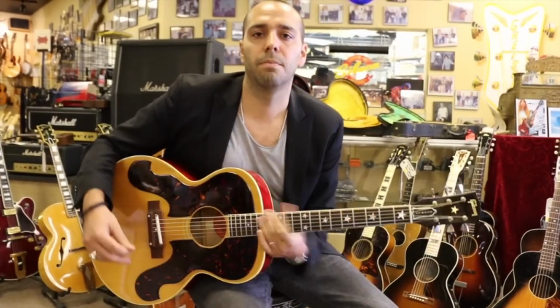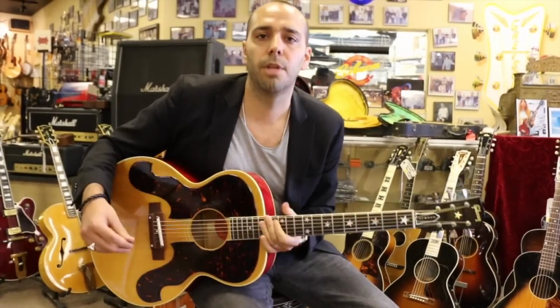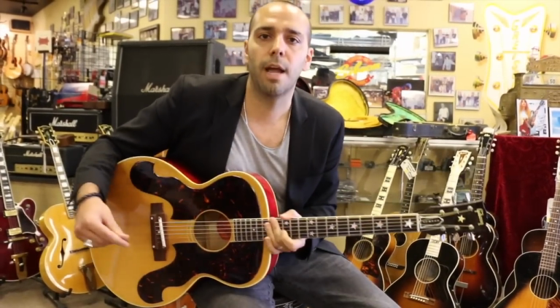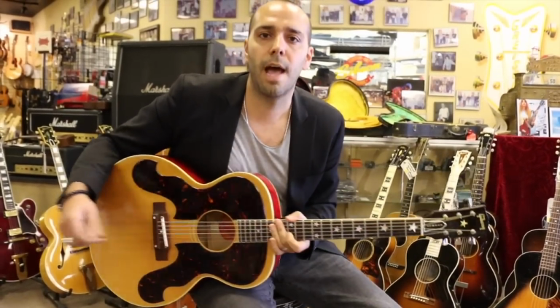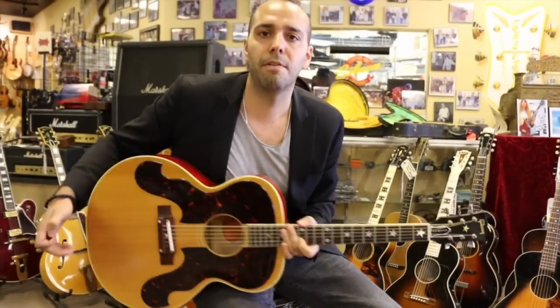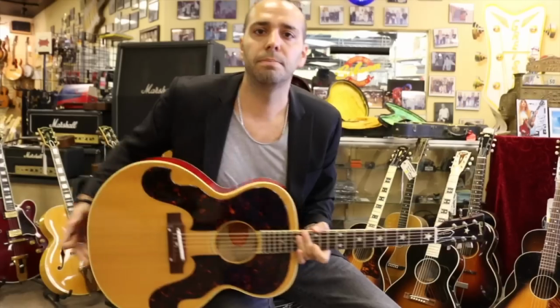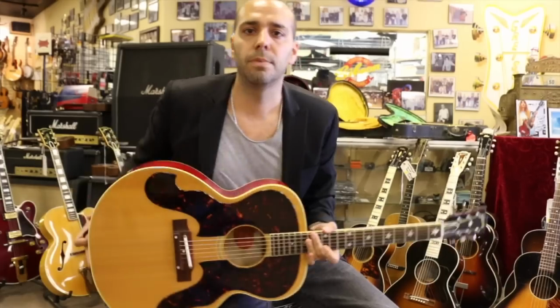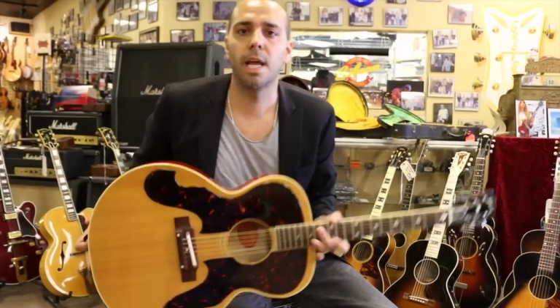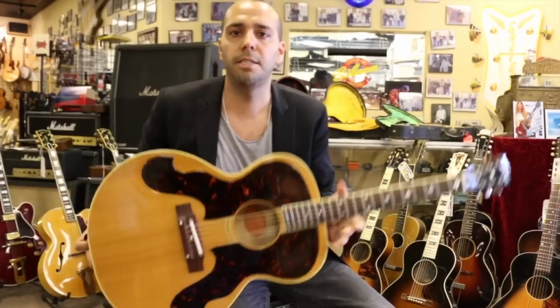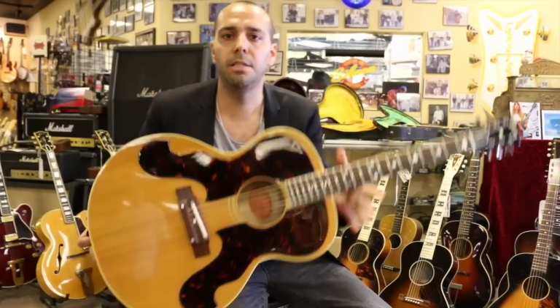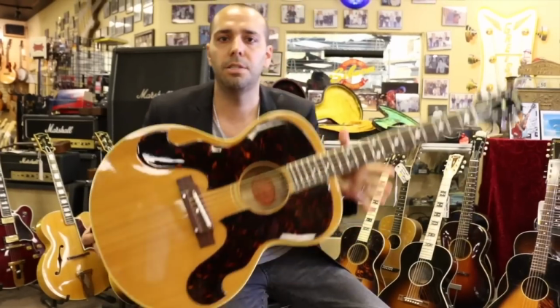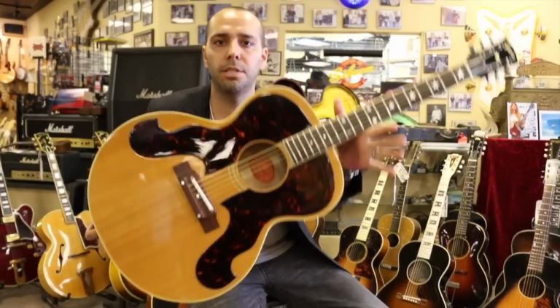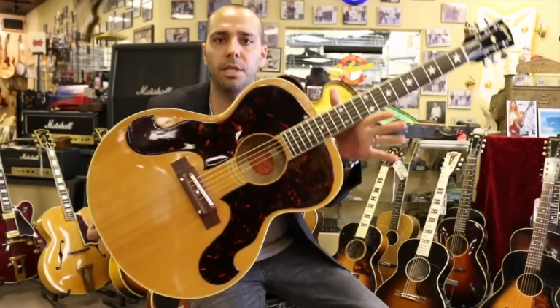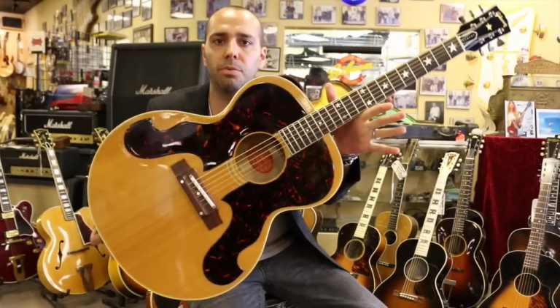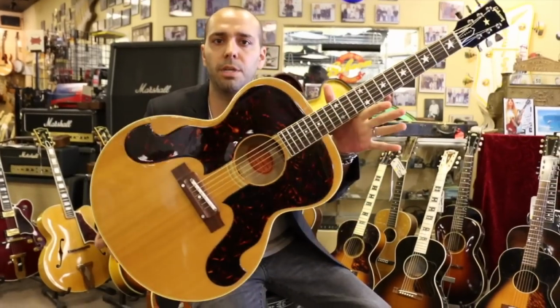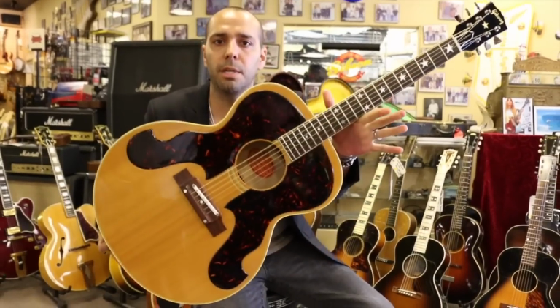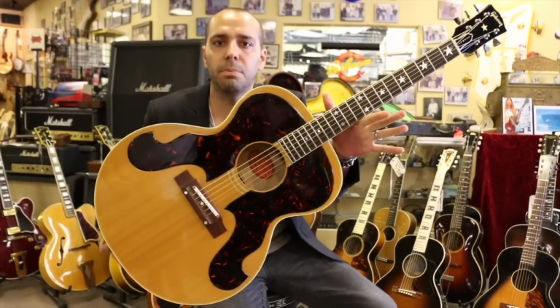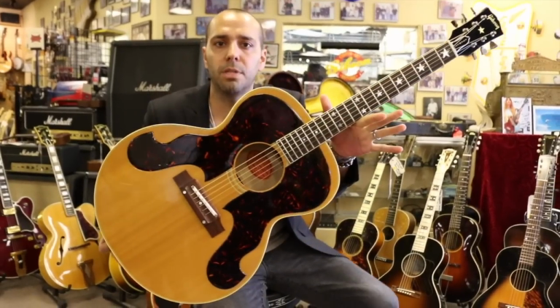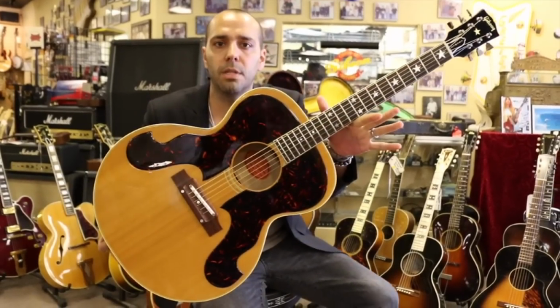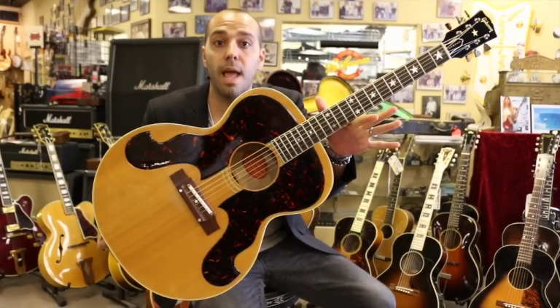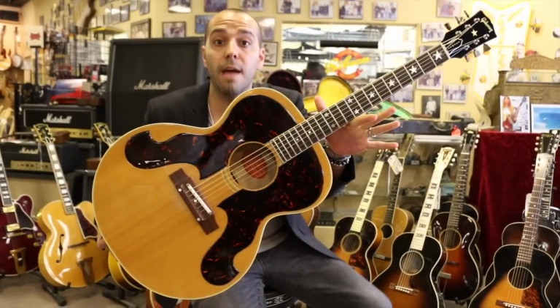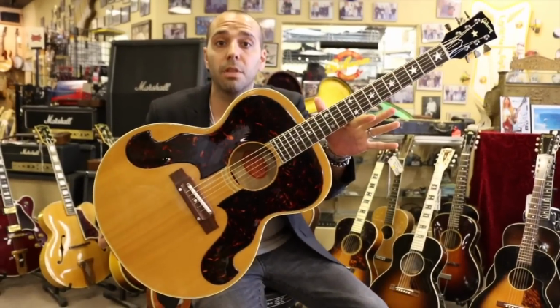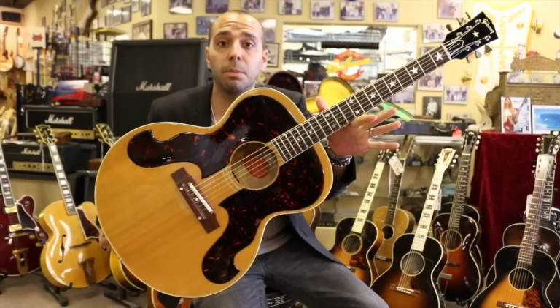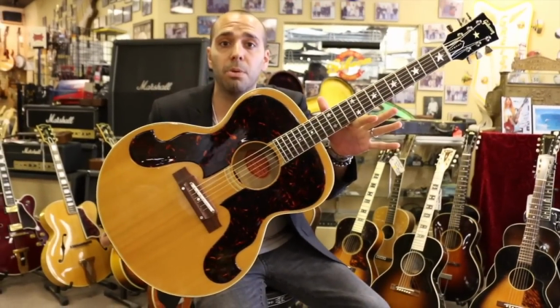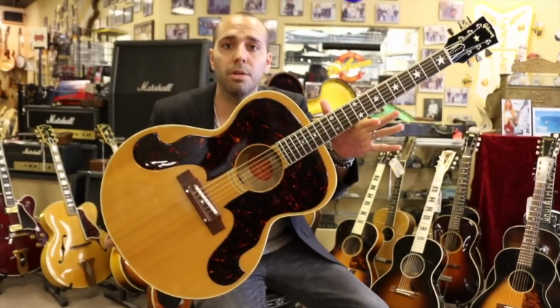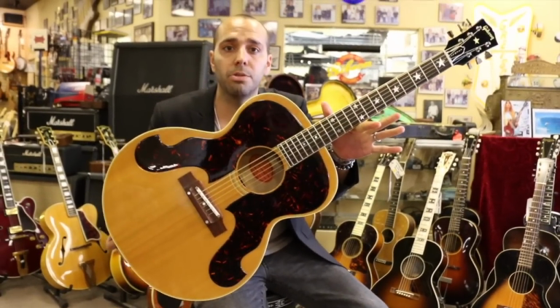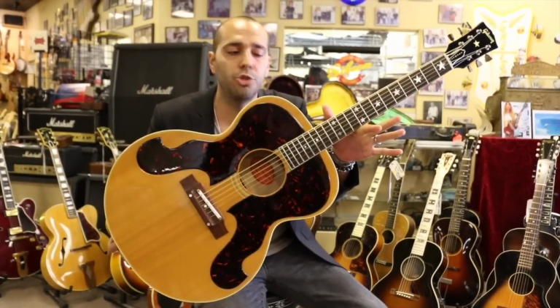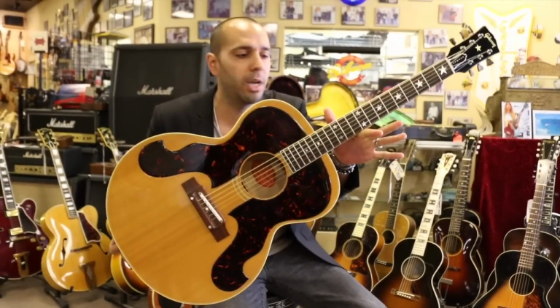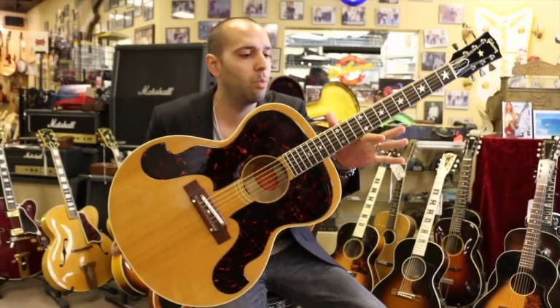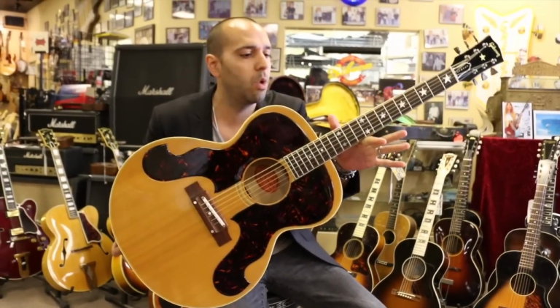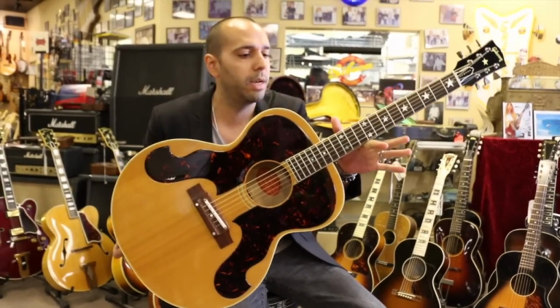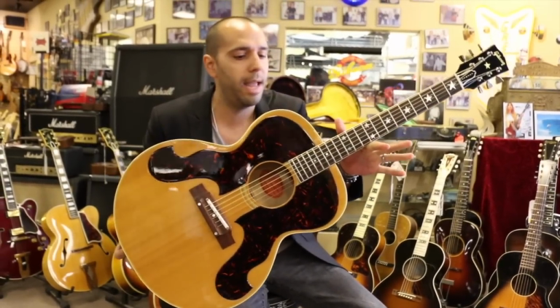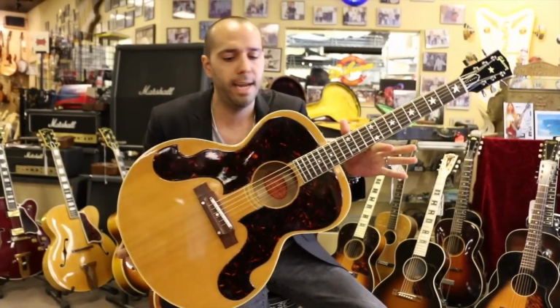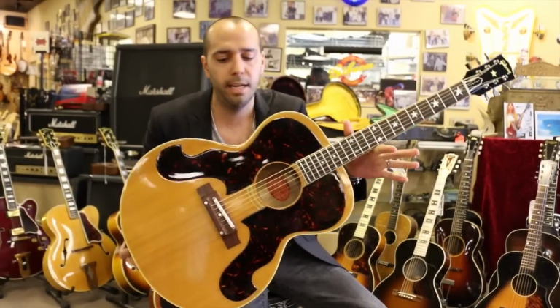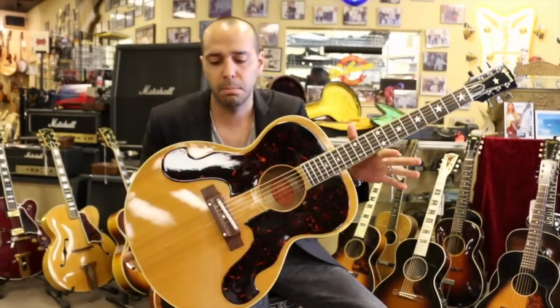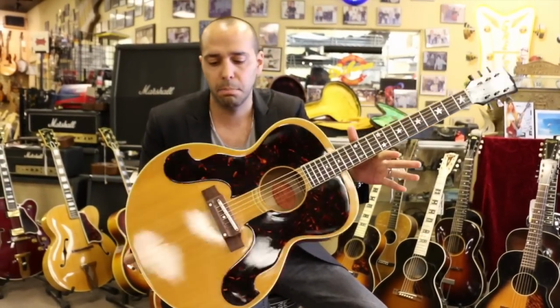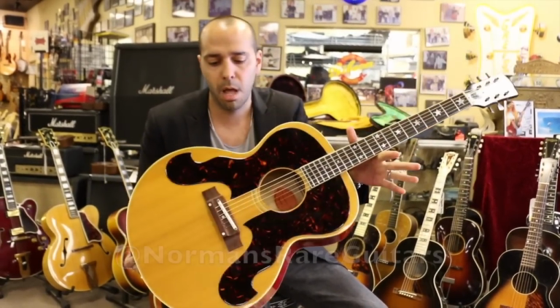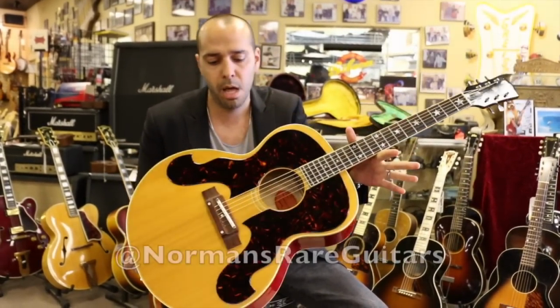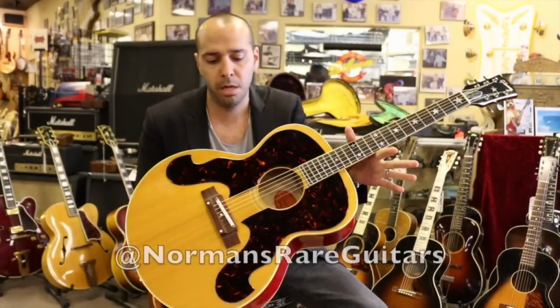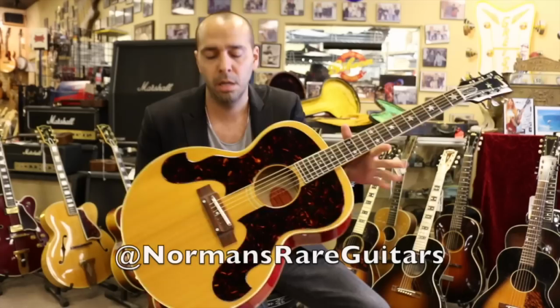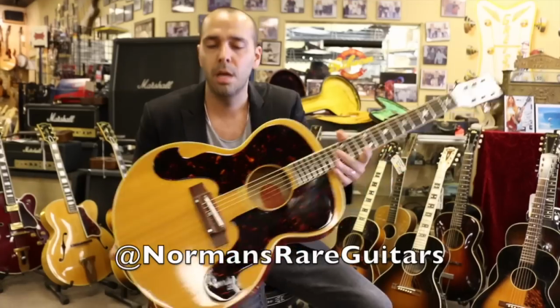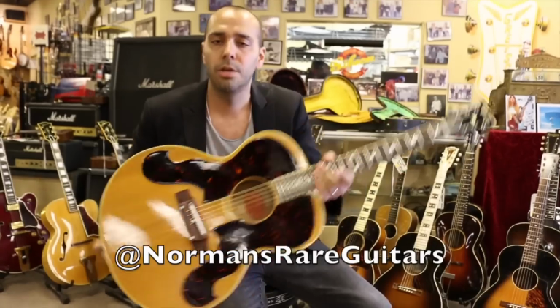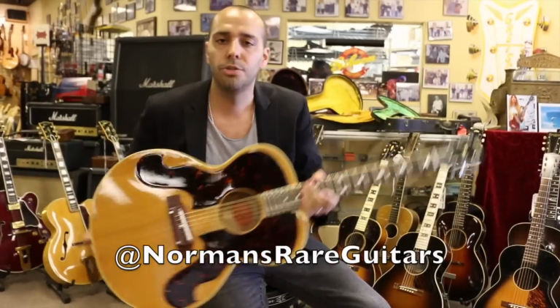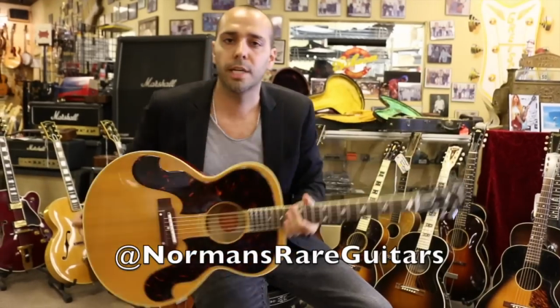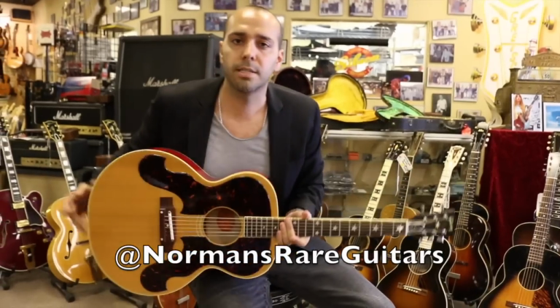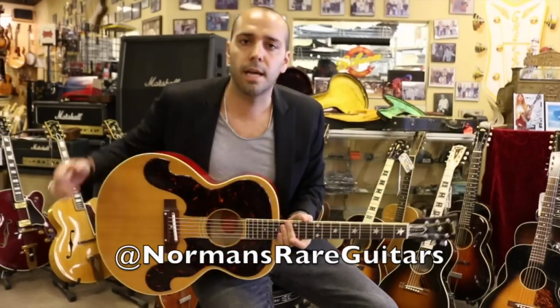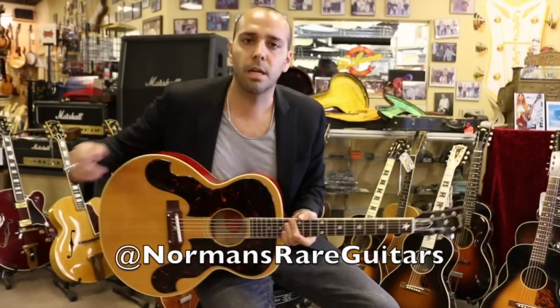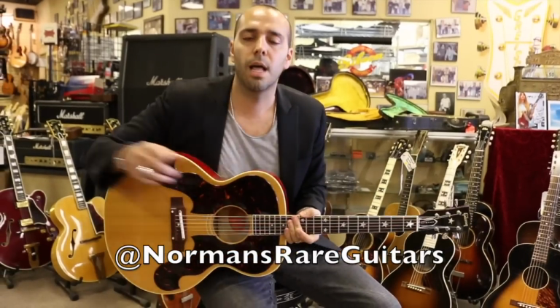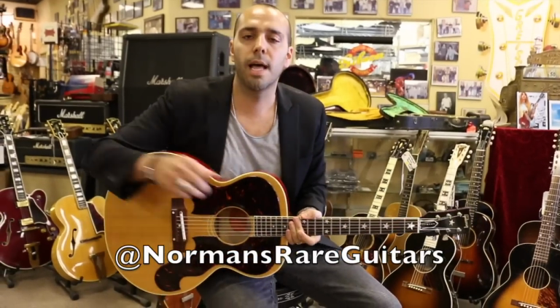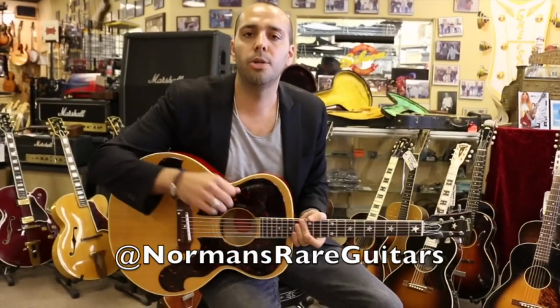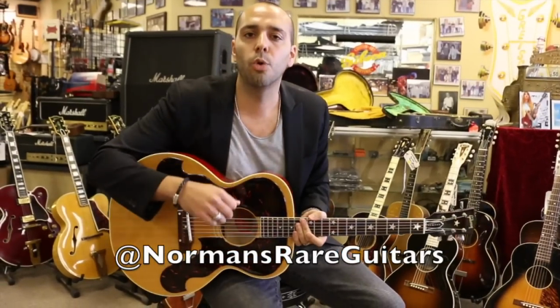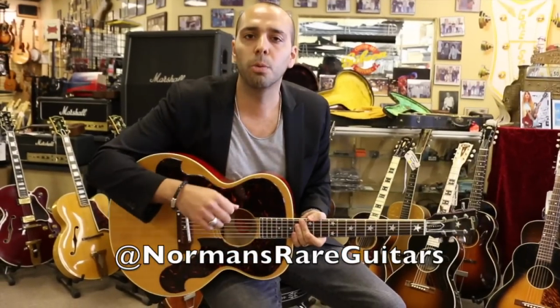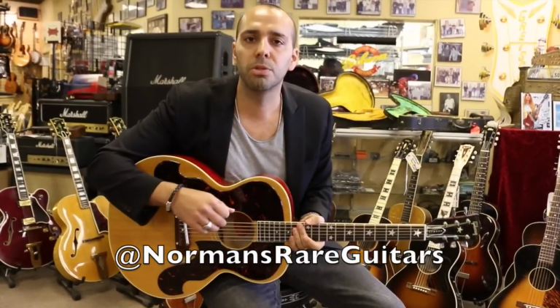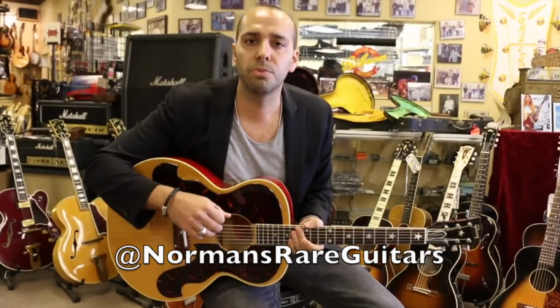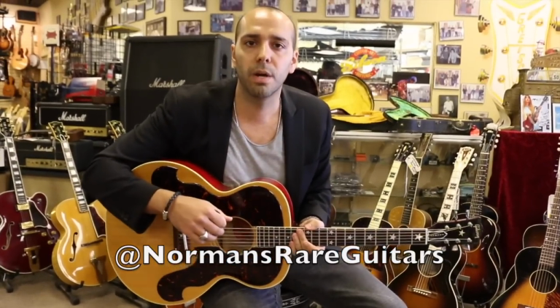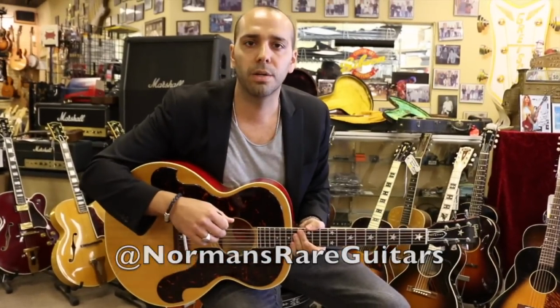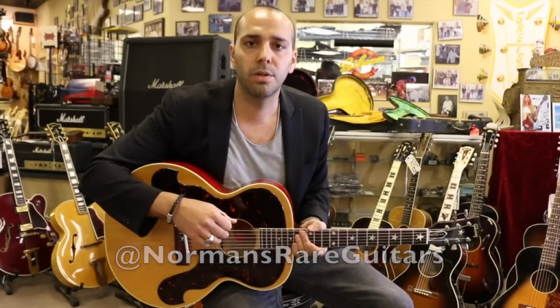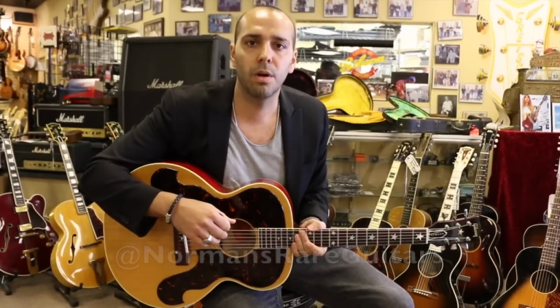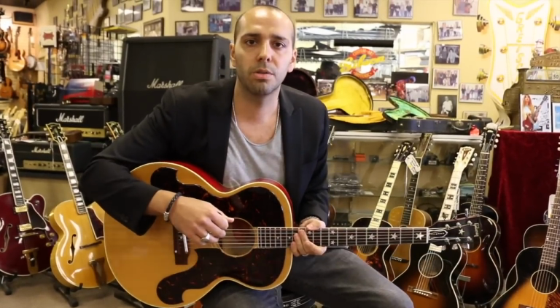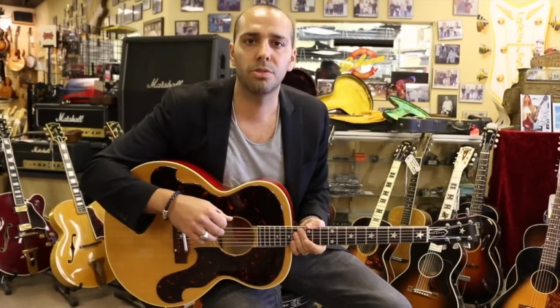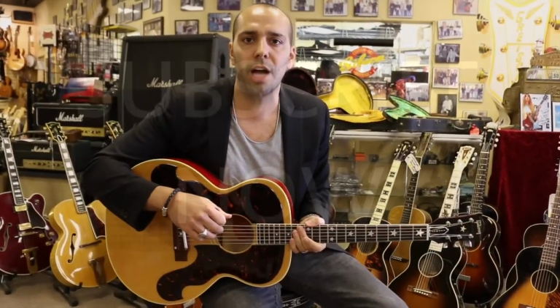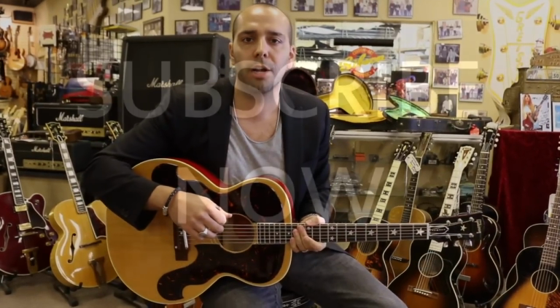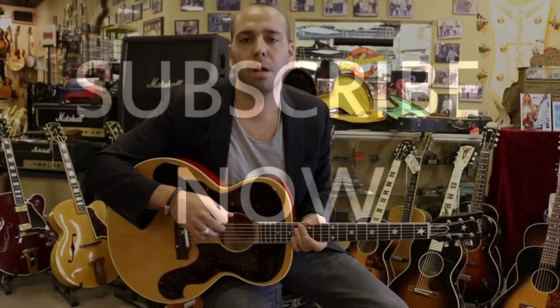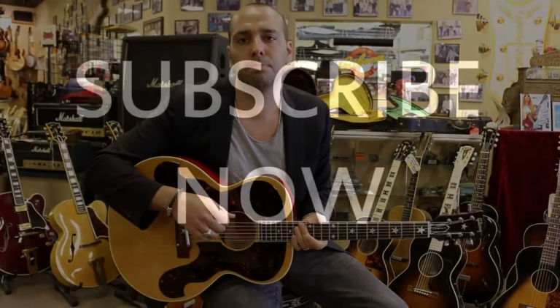There you have it — 1963 Gibson Everly Brothers J-180 in blonde. Check us out online at normansrareguitars.com.